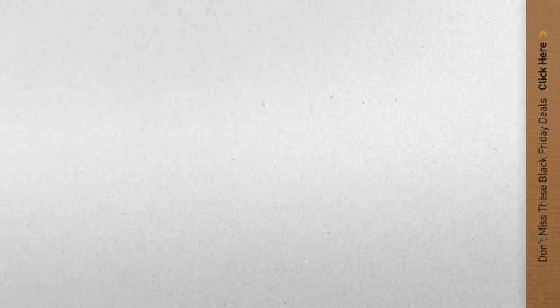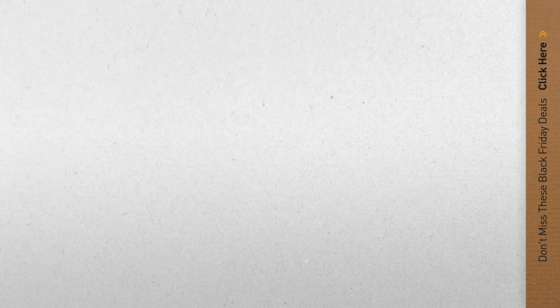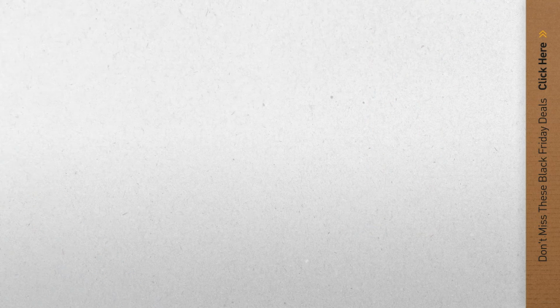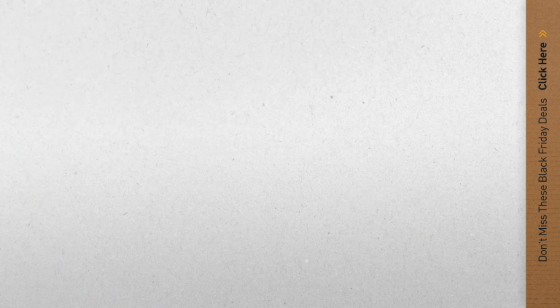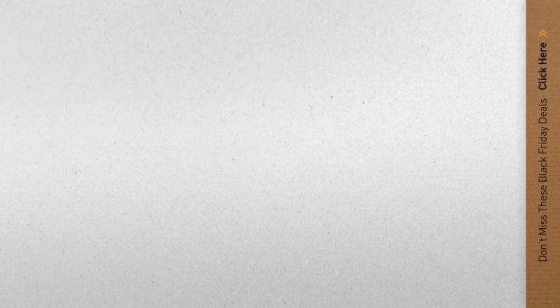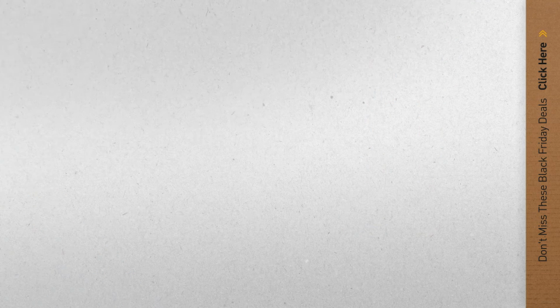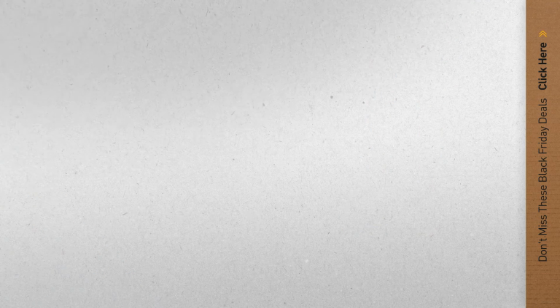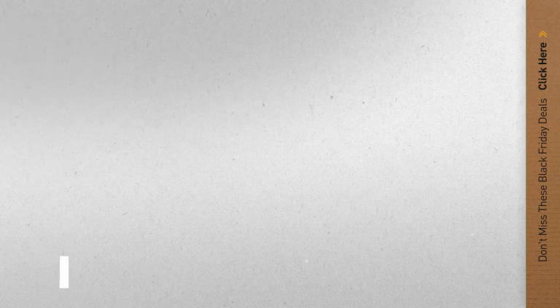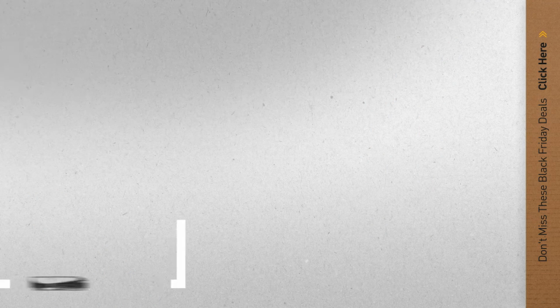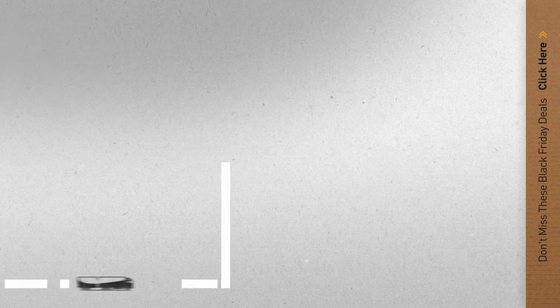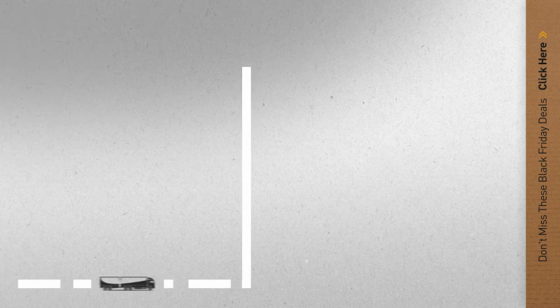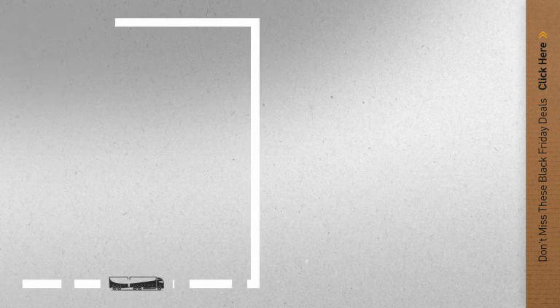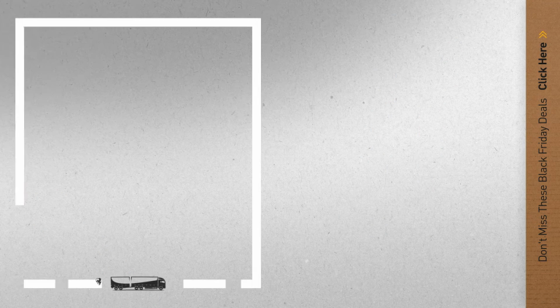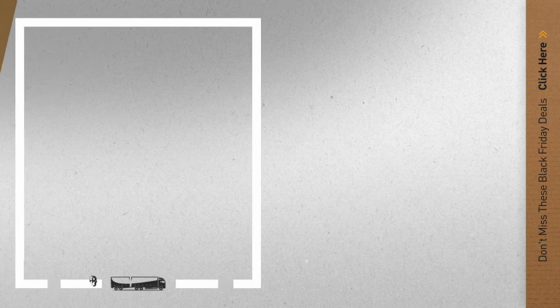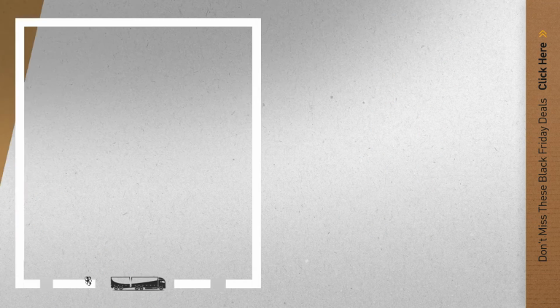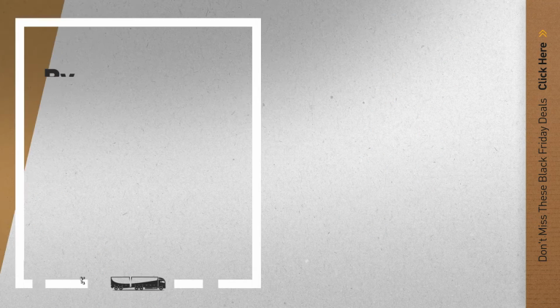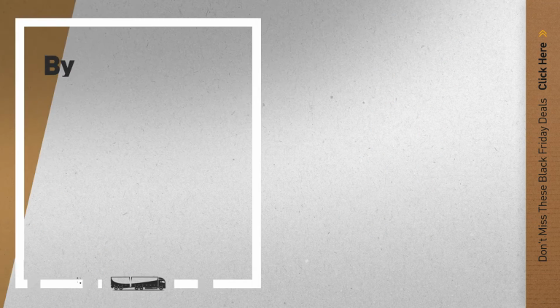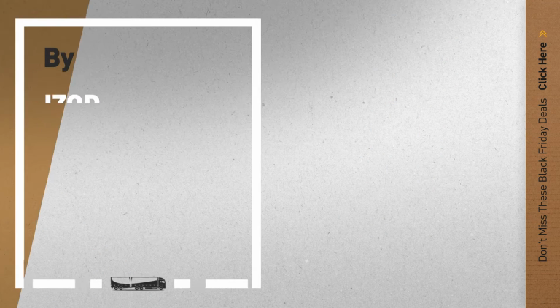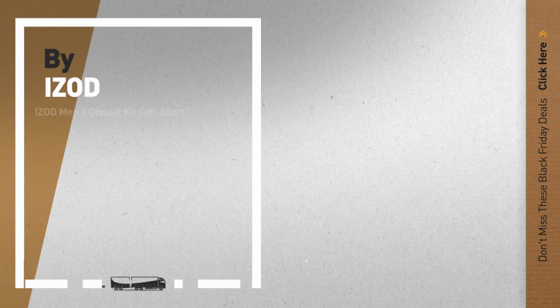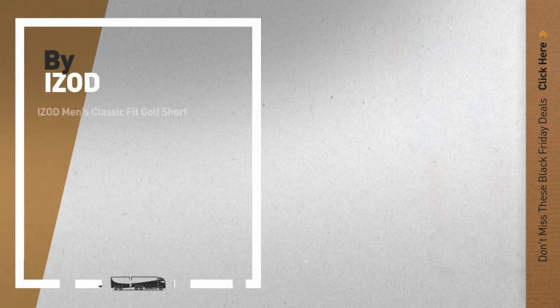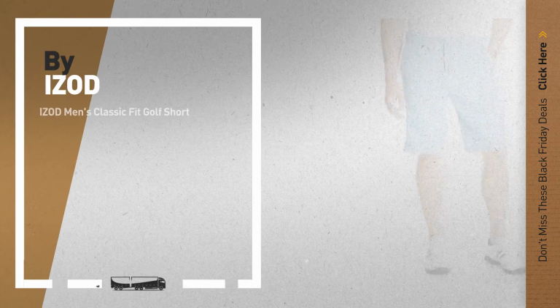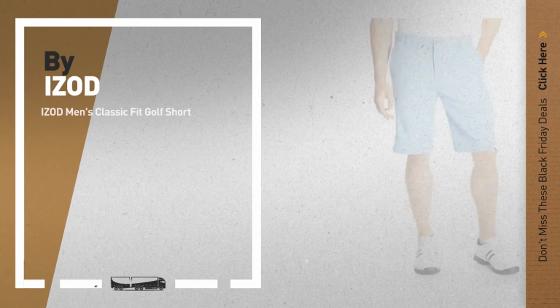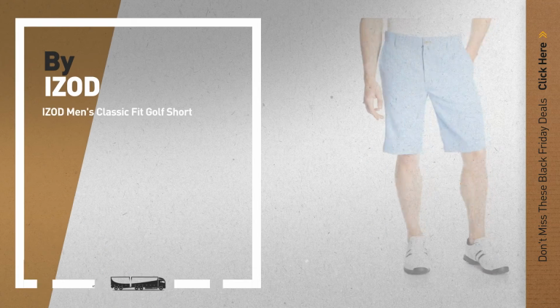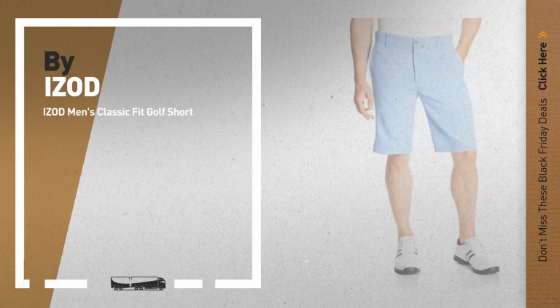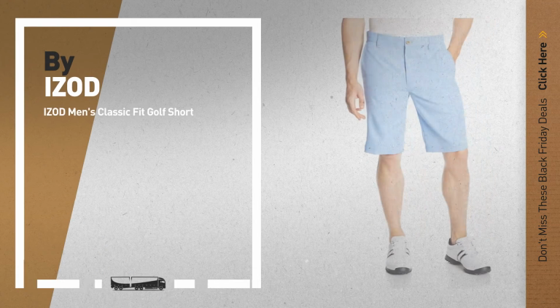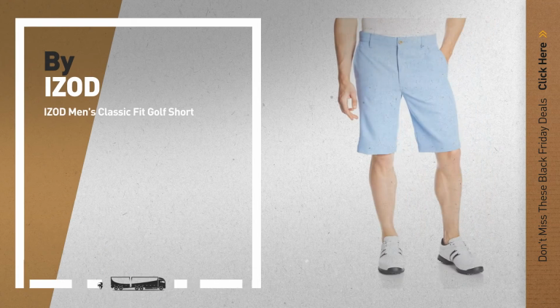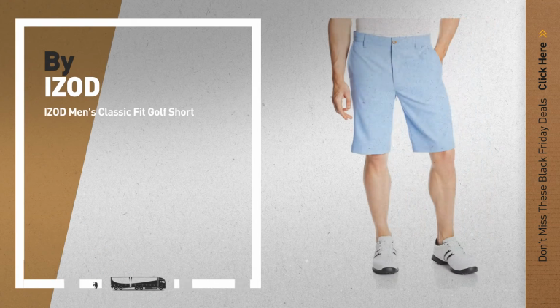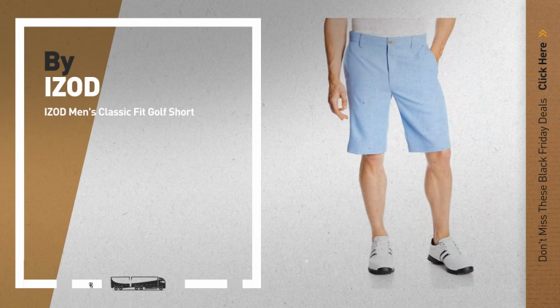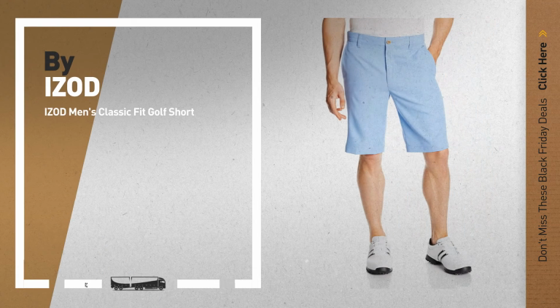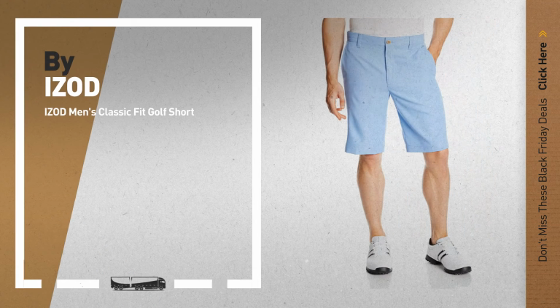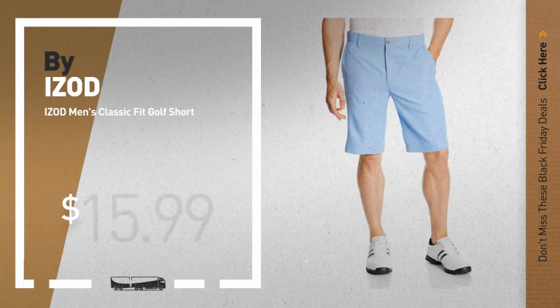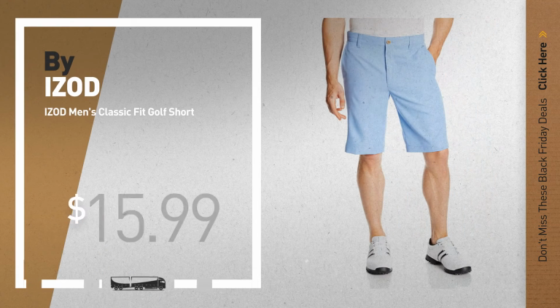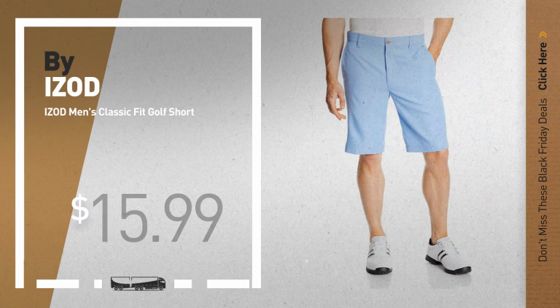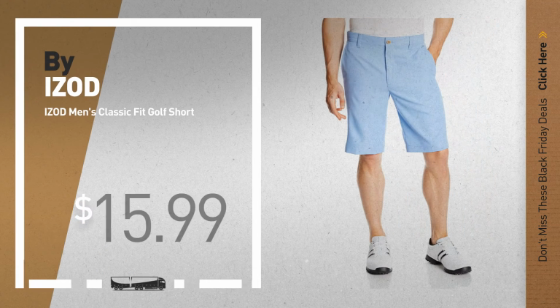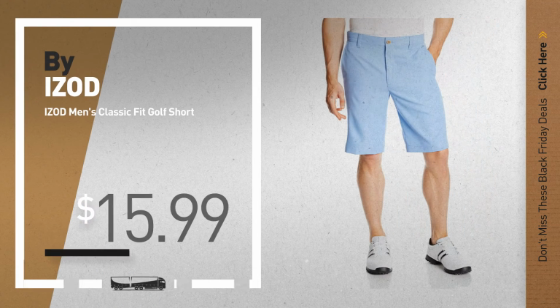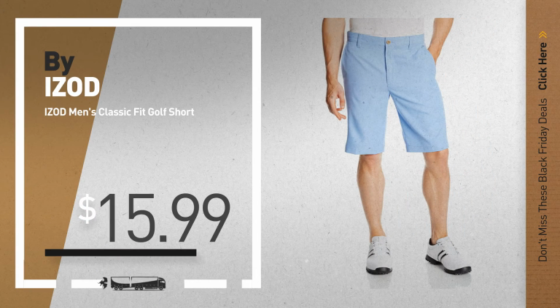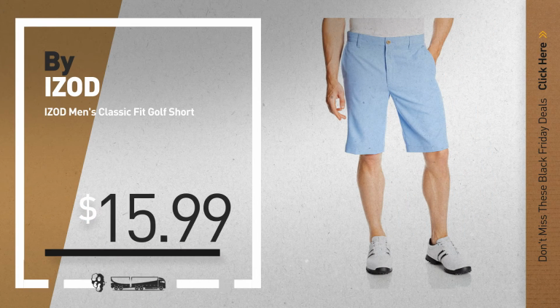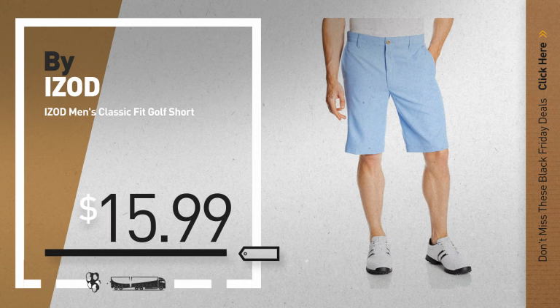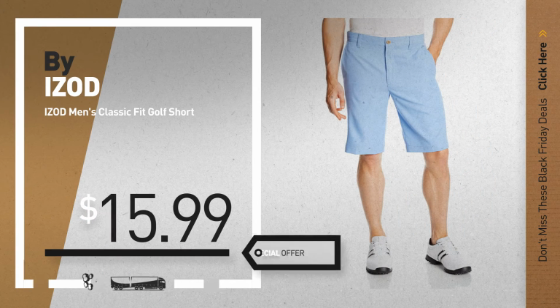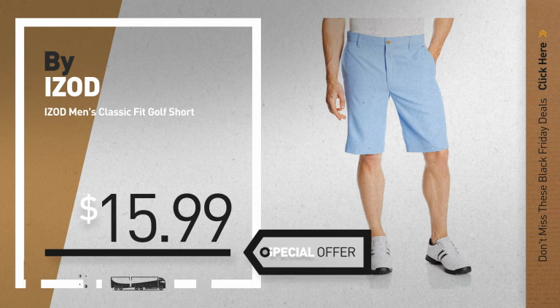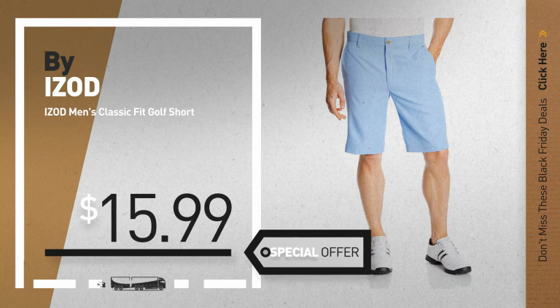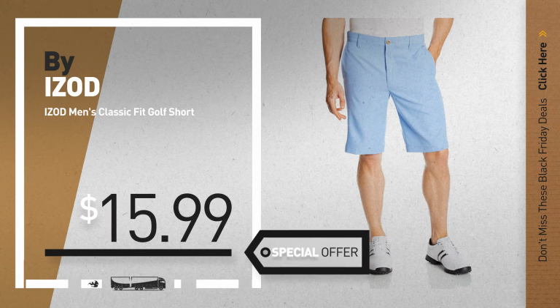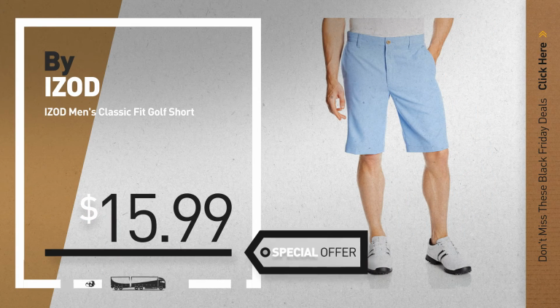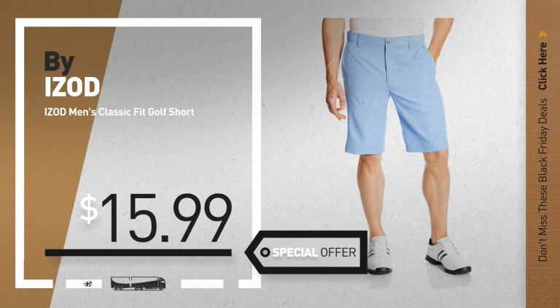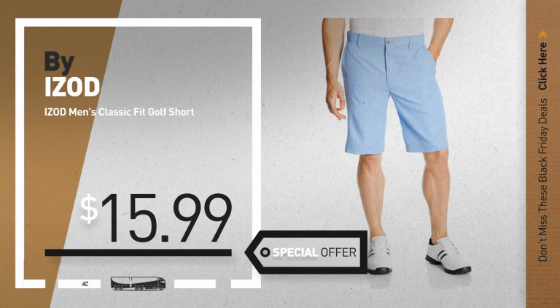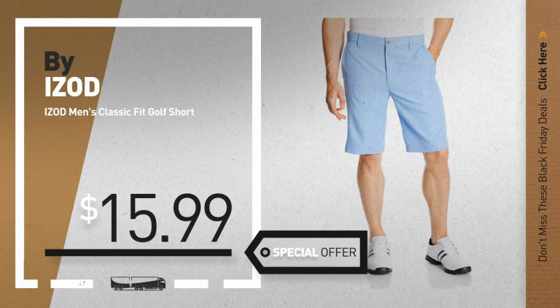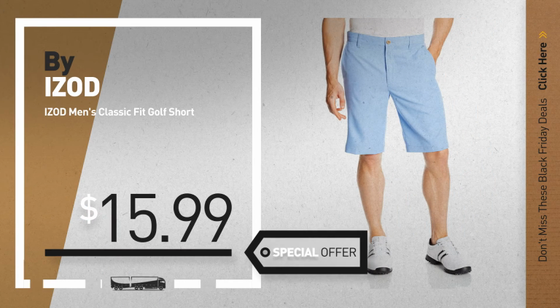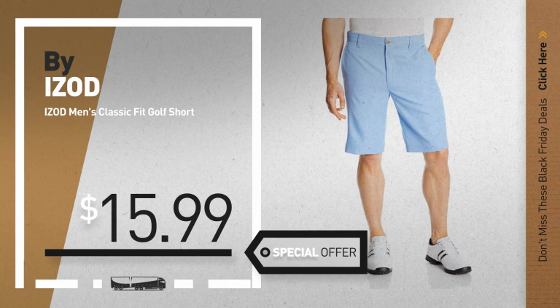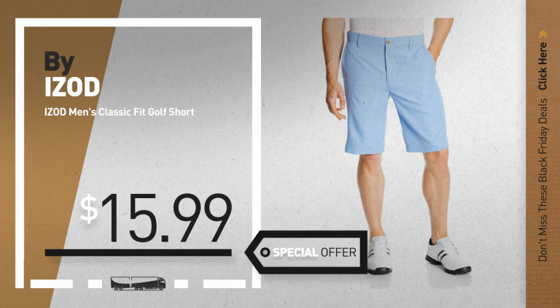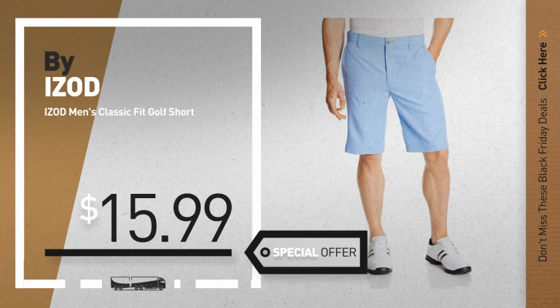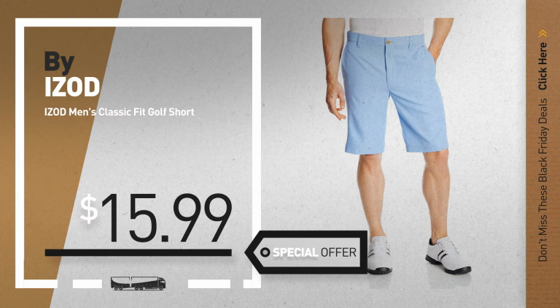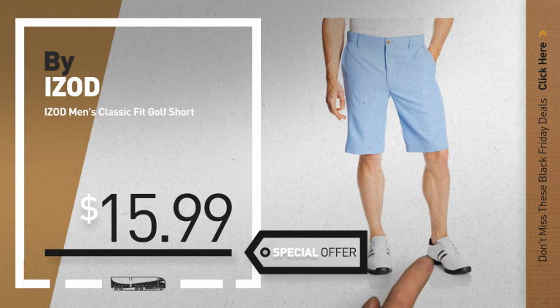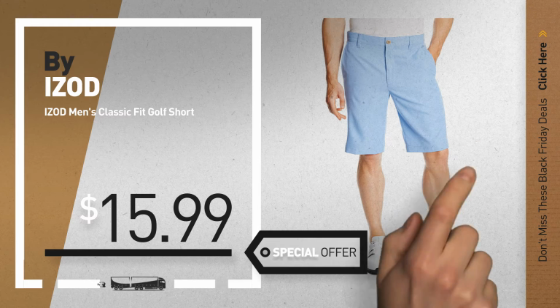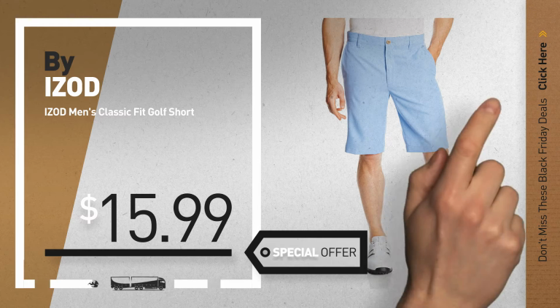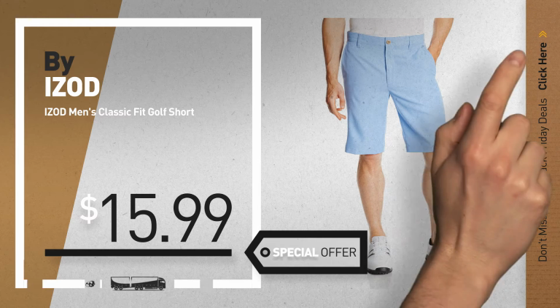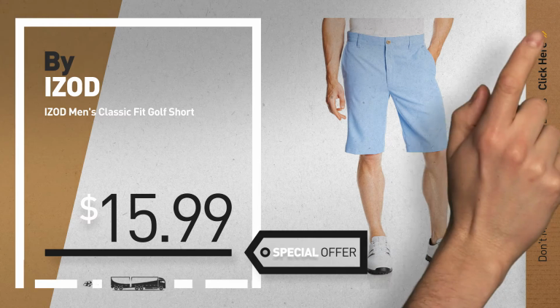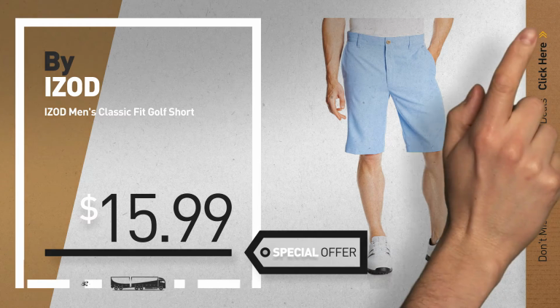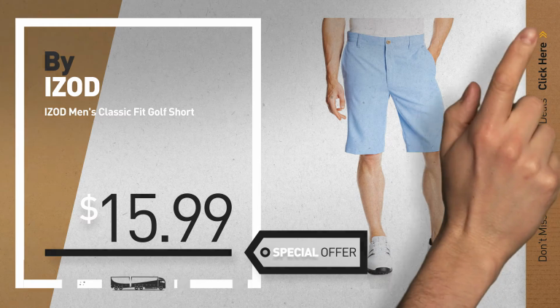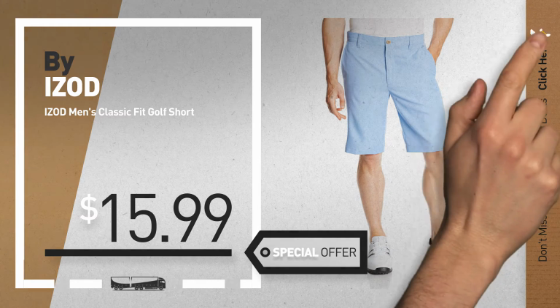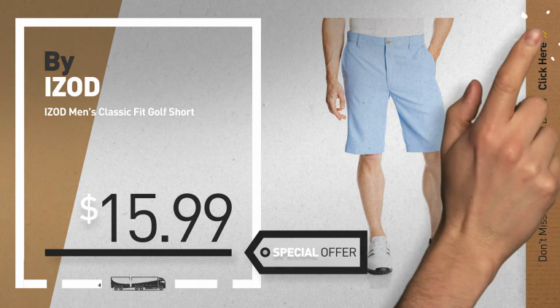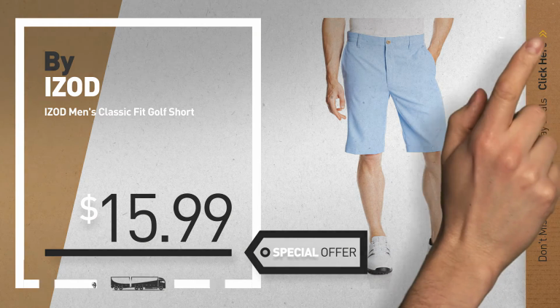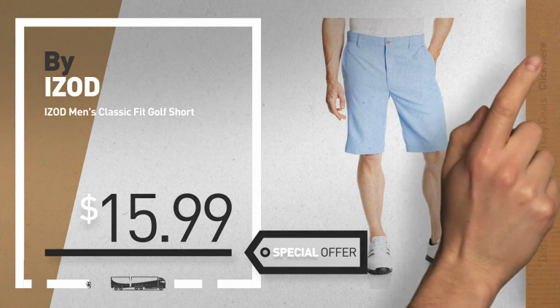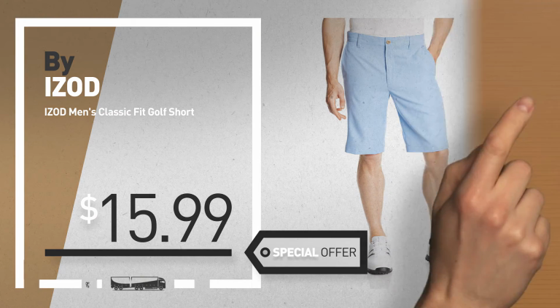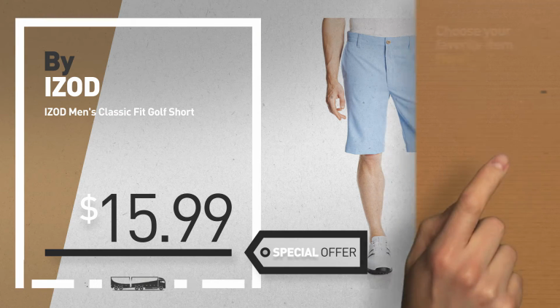Number 3, by IZOD. Get these great deals now online — just click this circle and get yours.